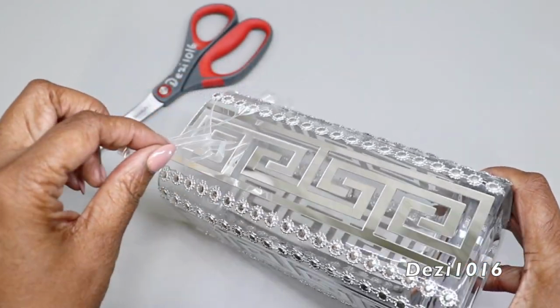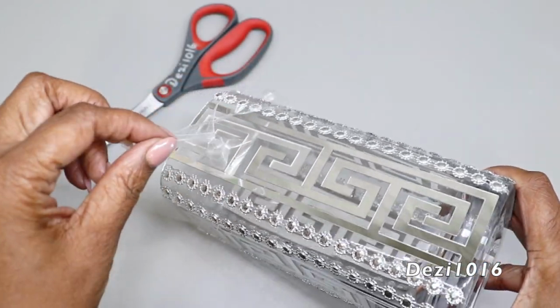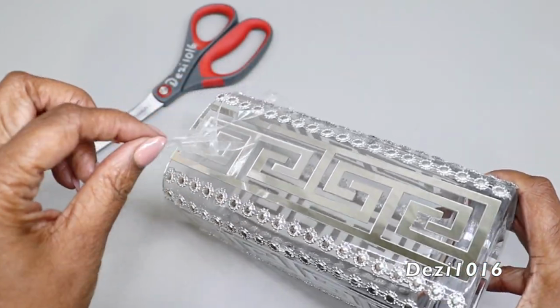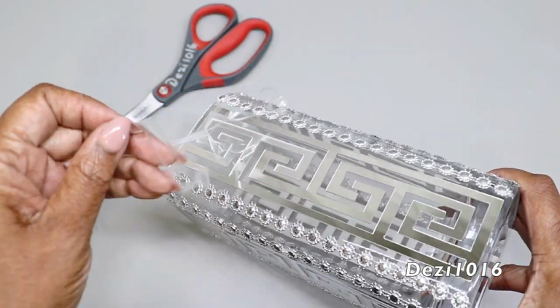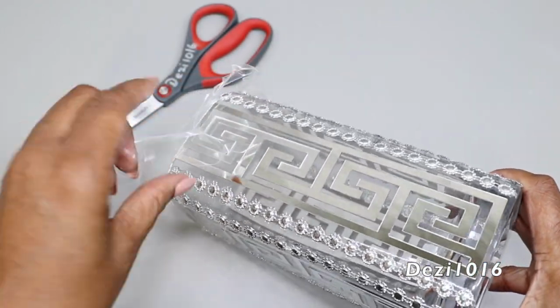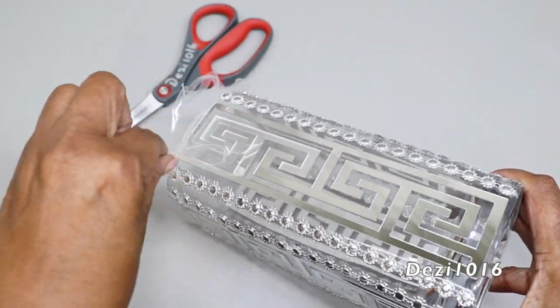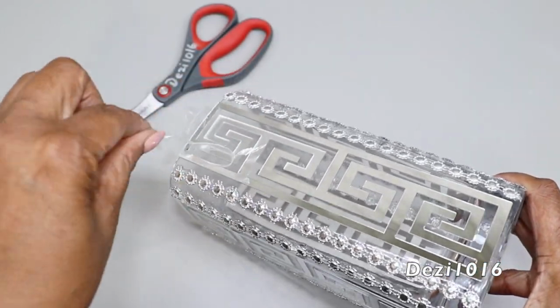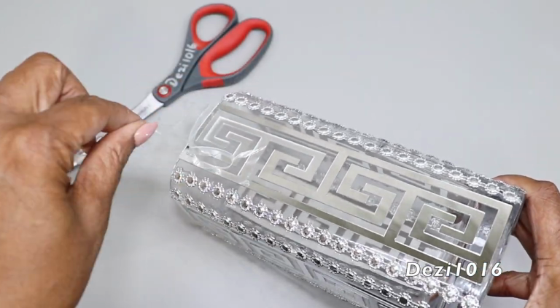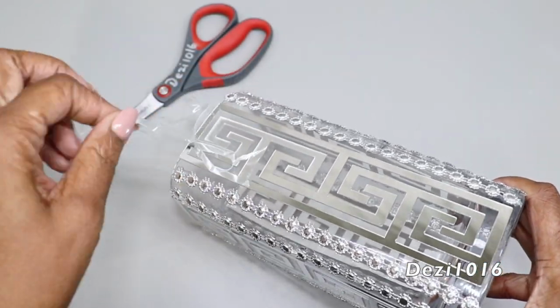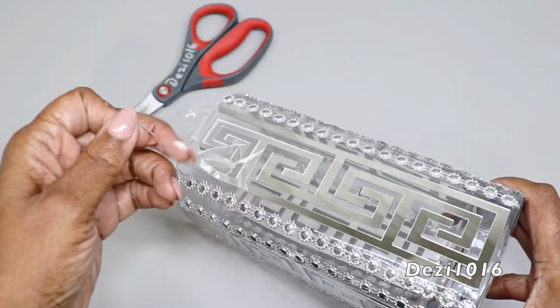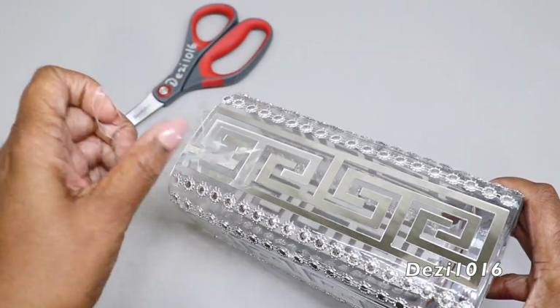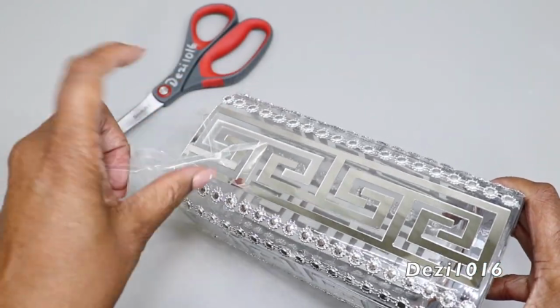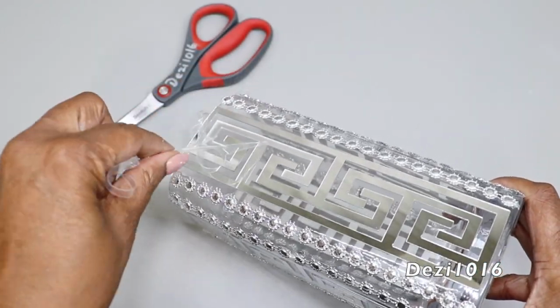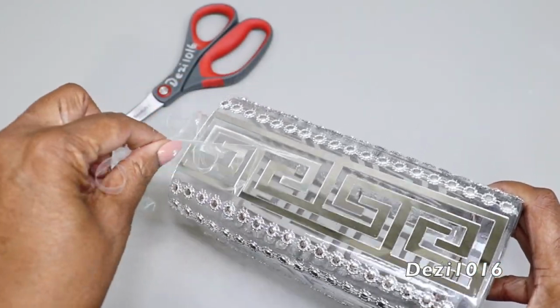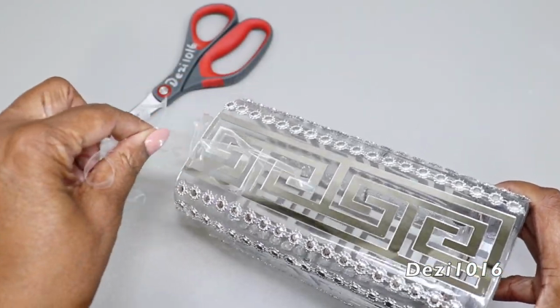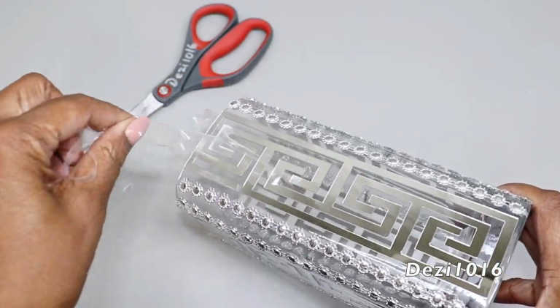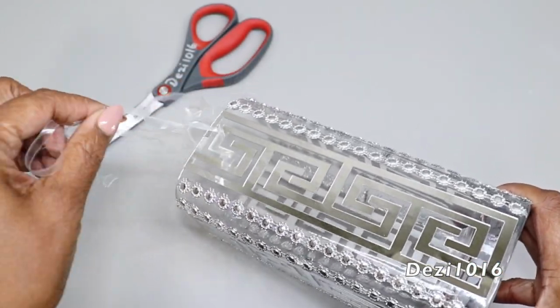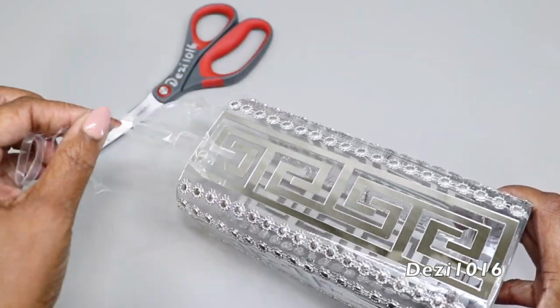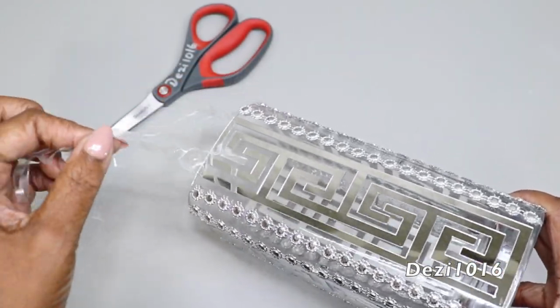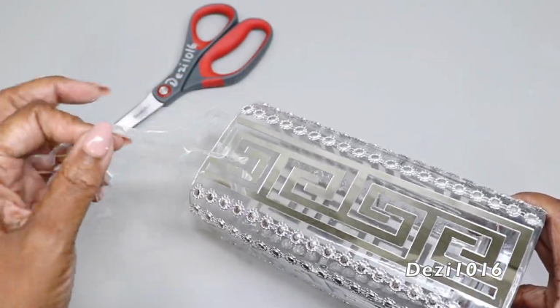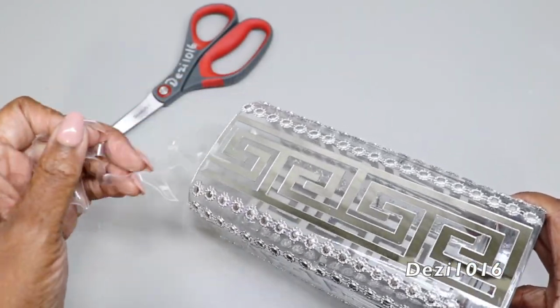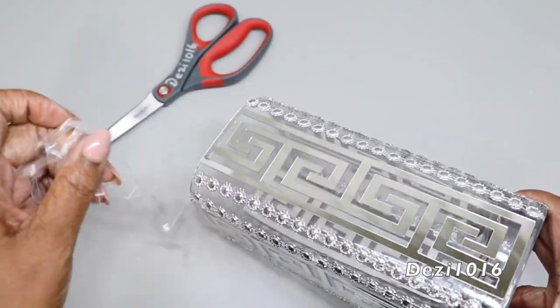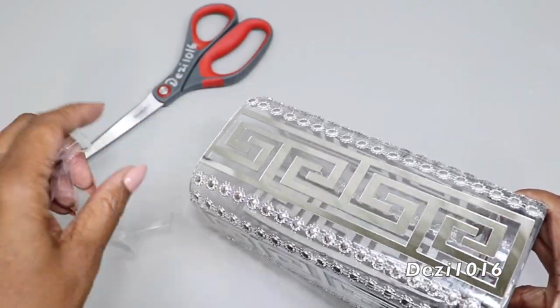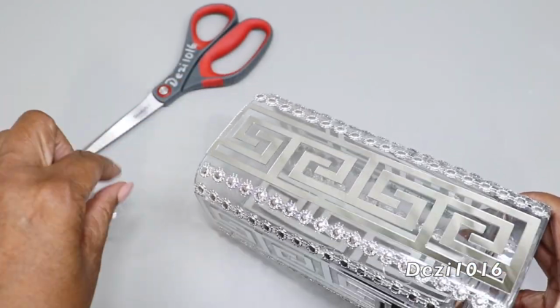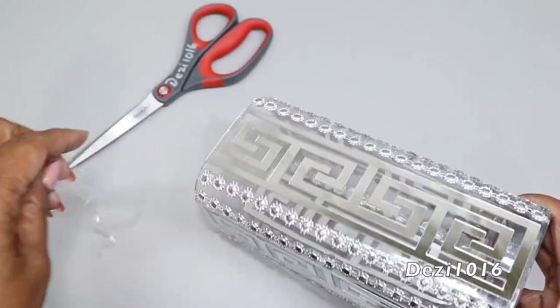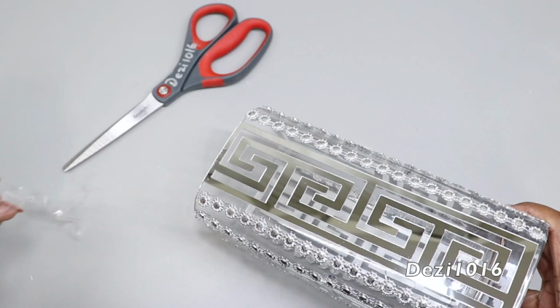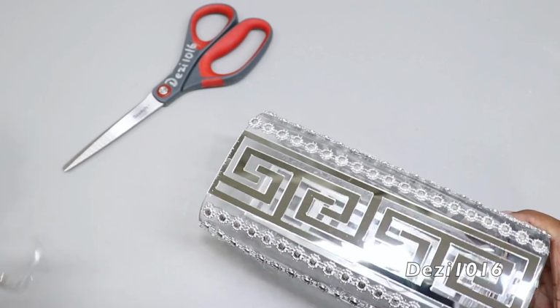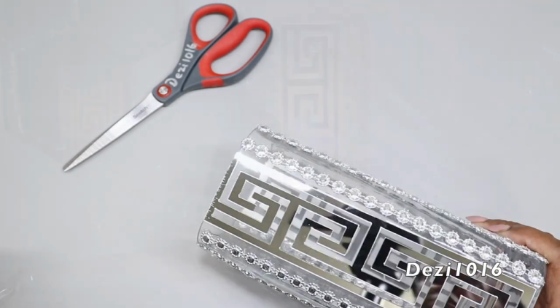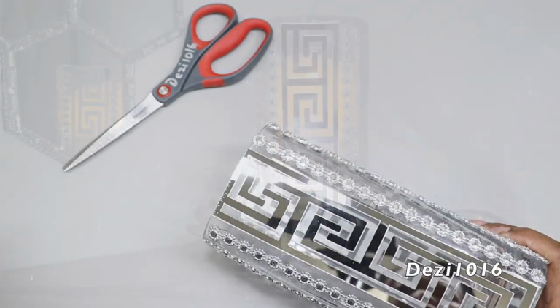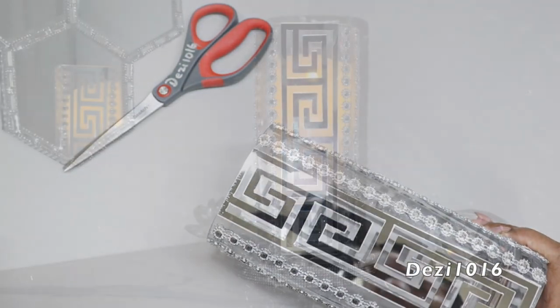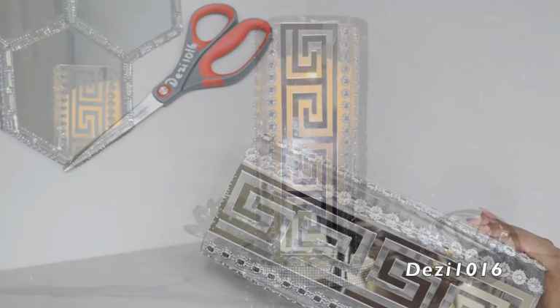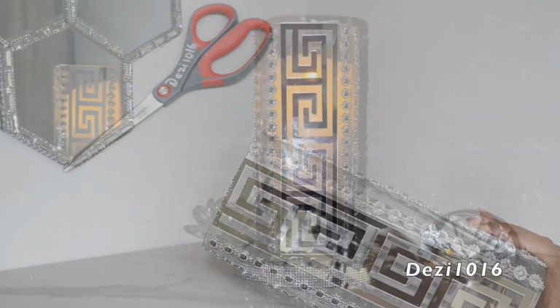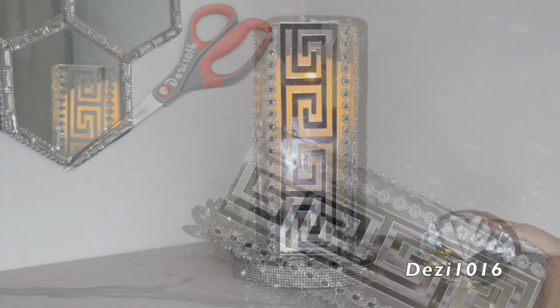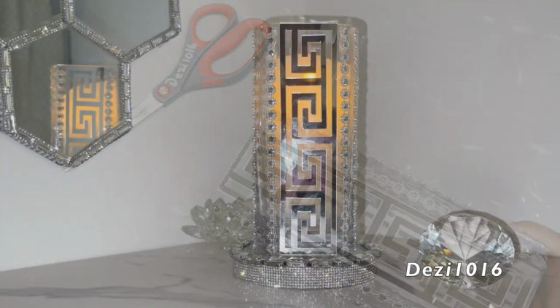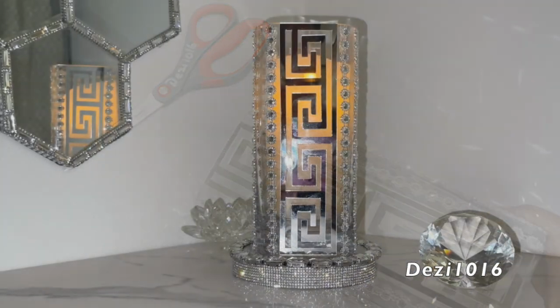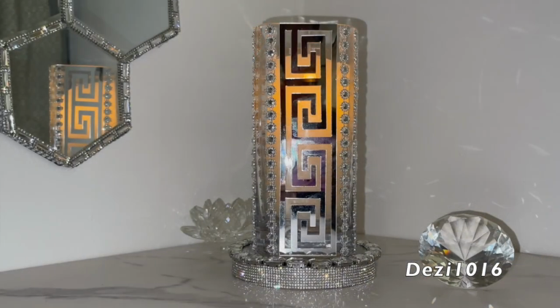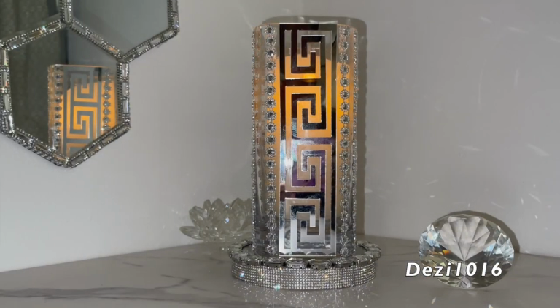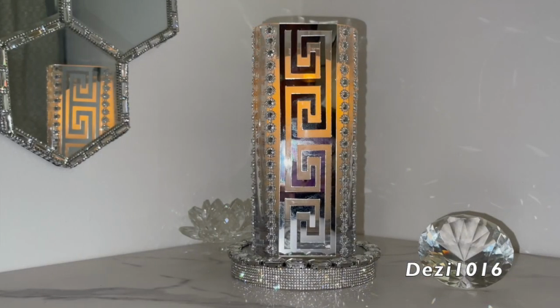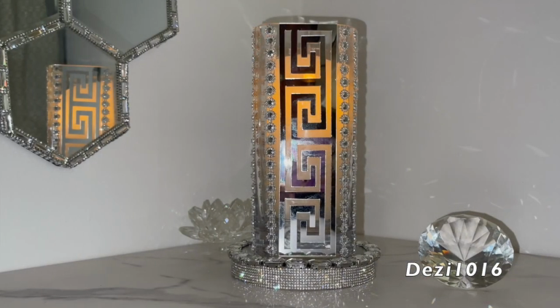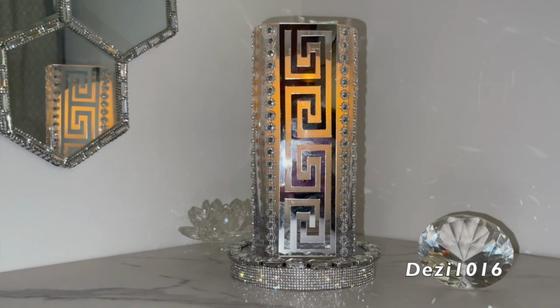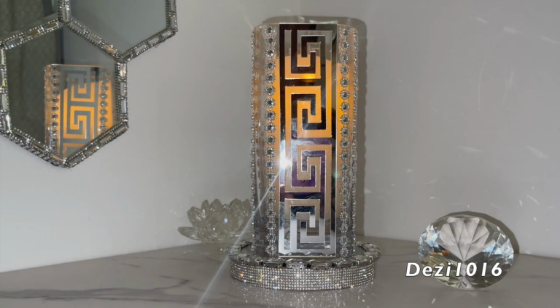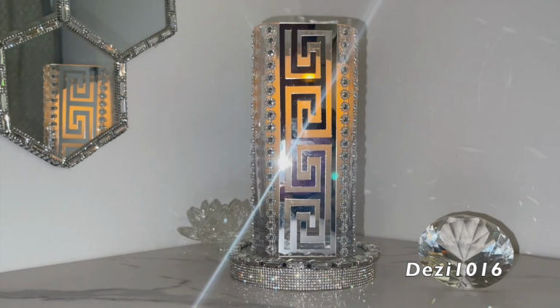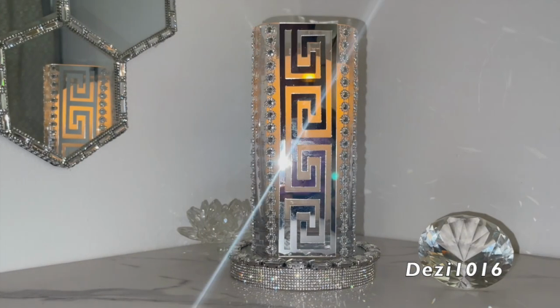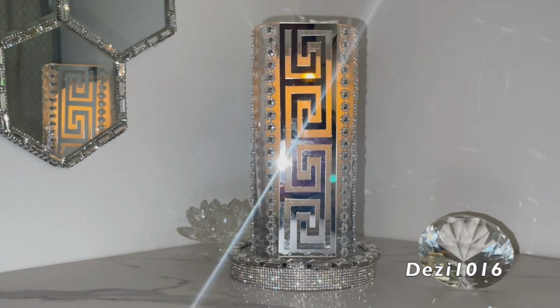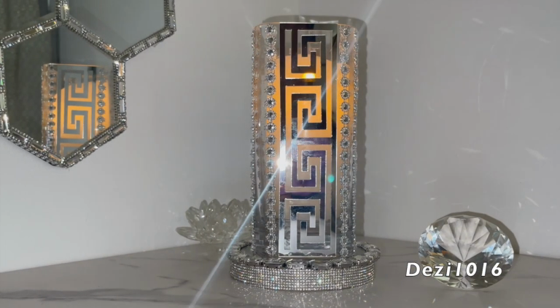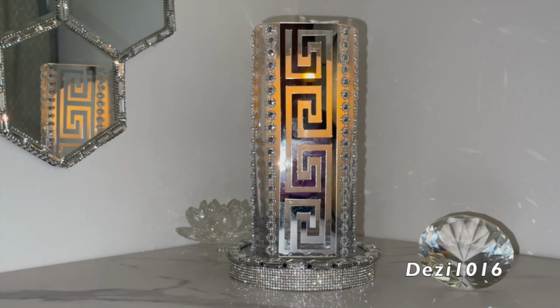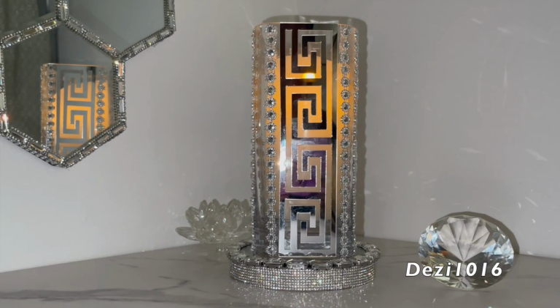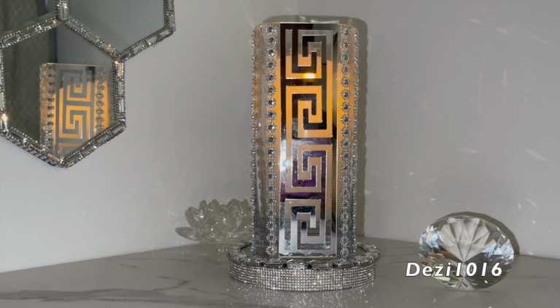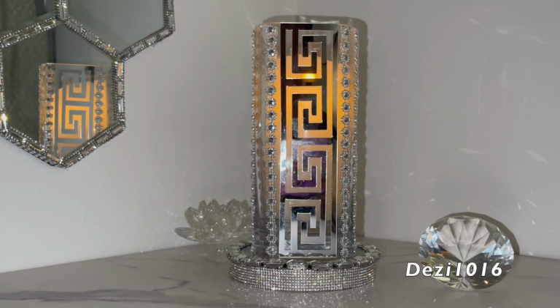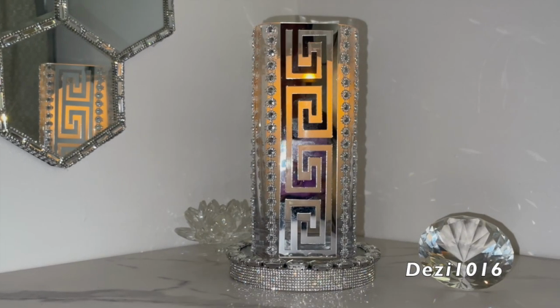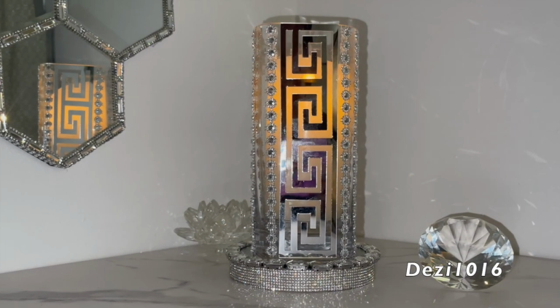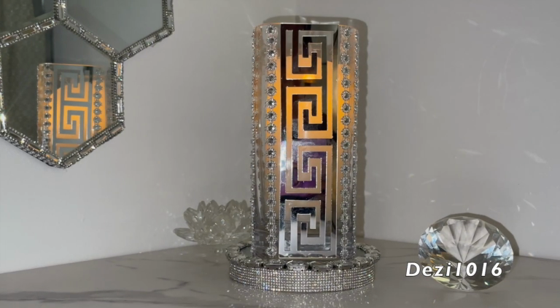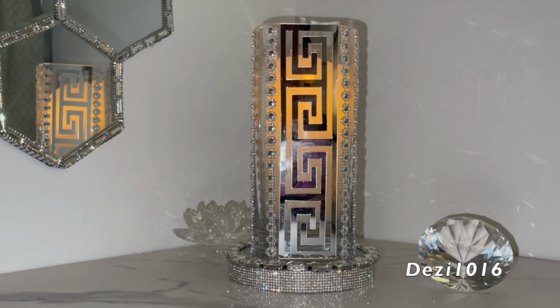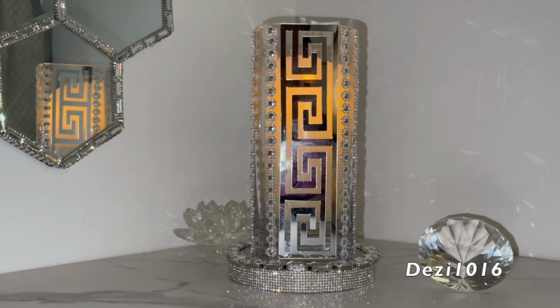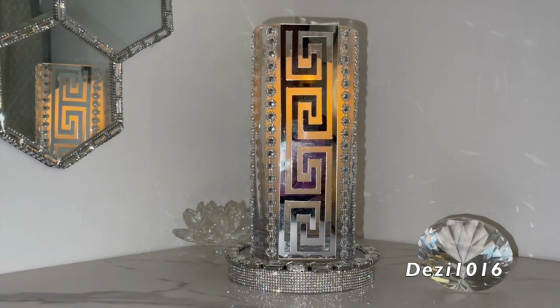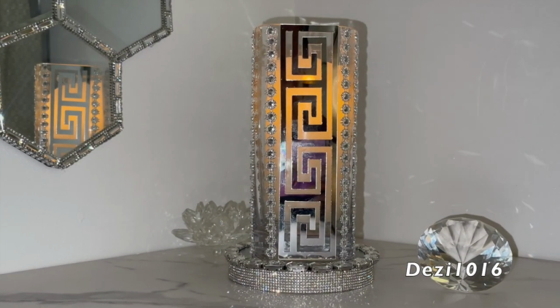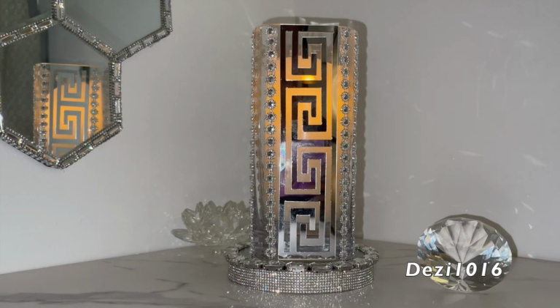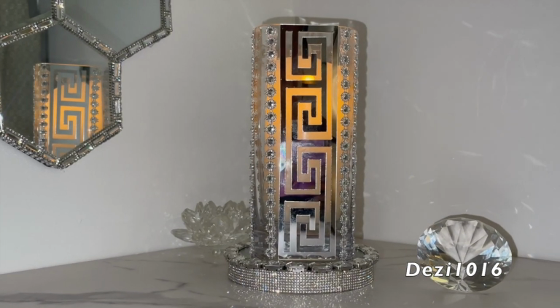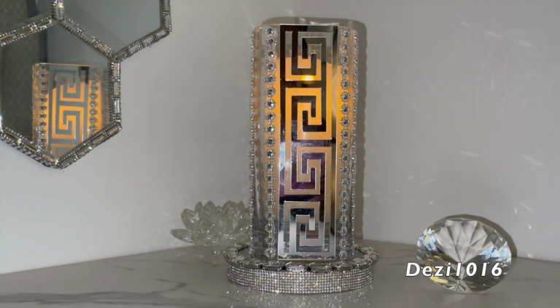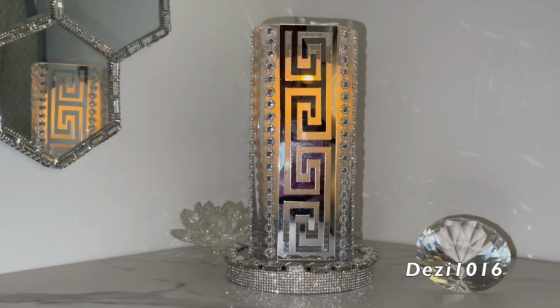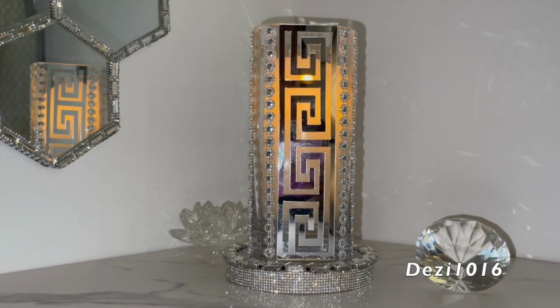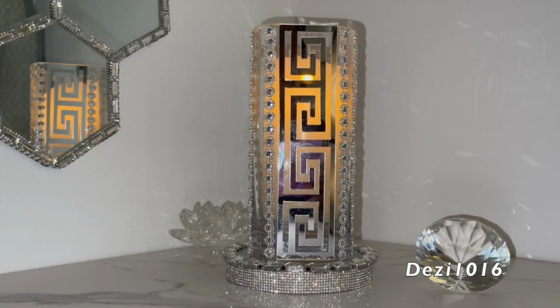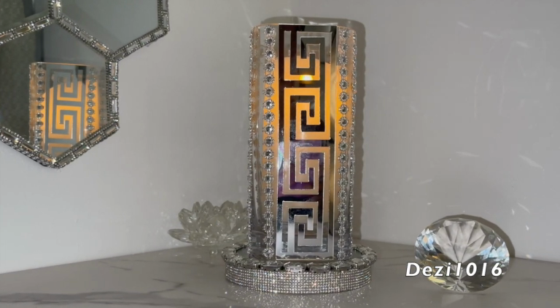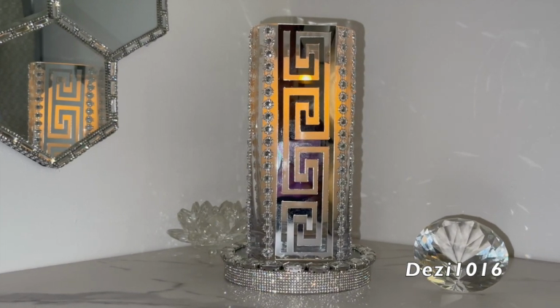And this is what that looks like, guys. Look how beautiful this looks! I absolutely love the Greek key pattern on the mirror. It looks really beautiful.